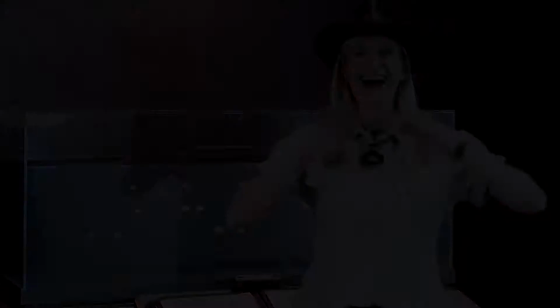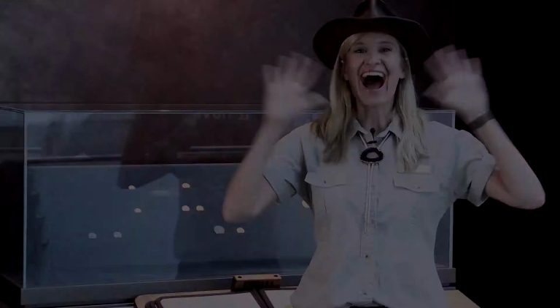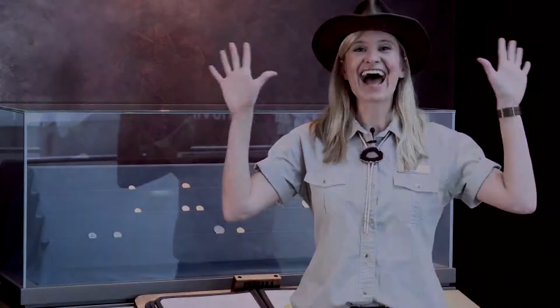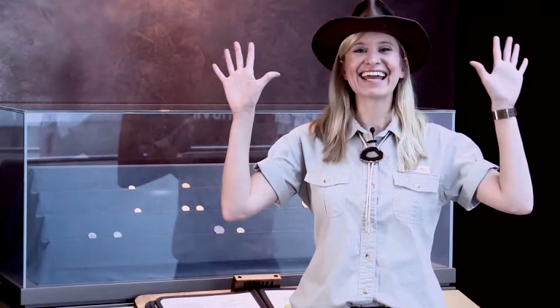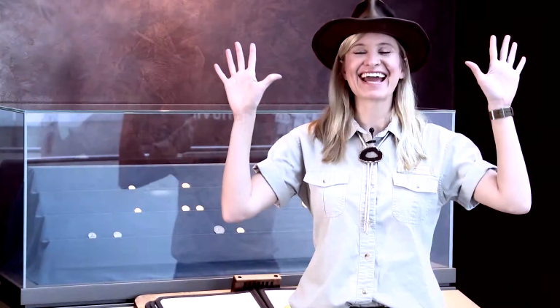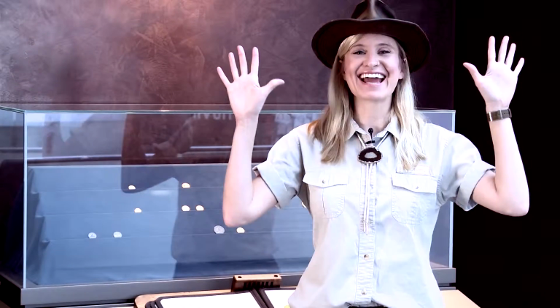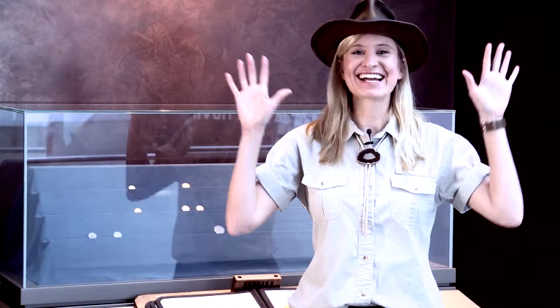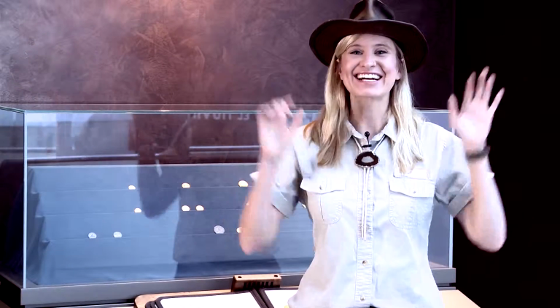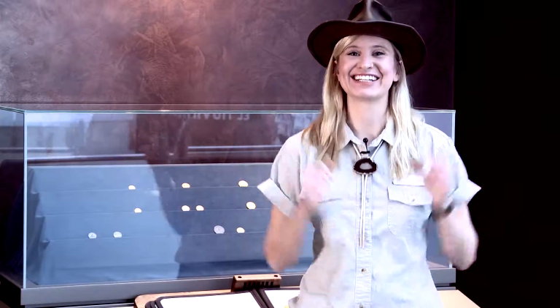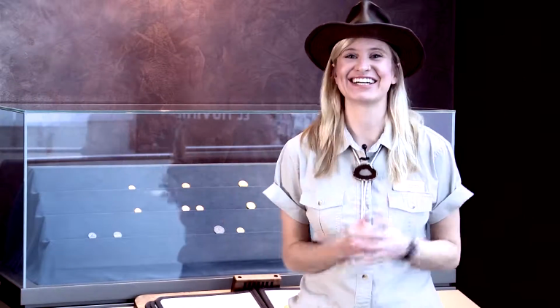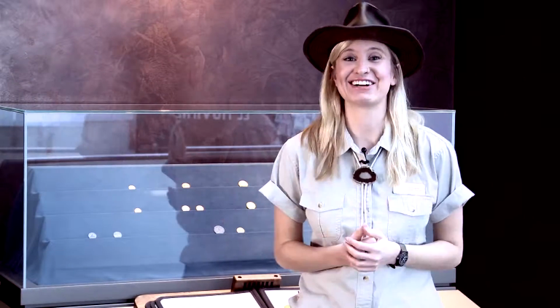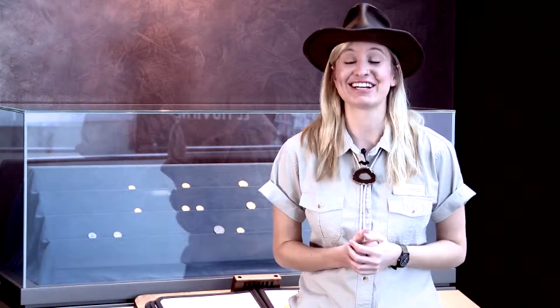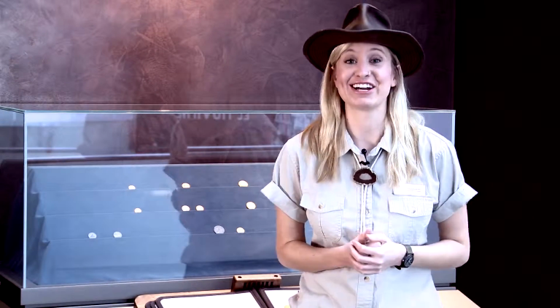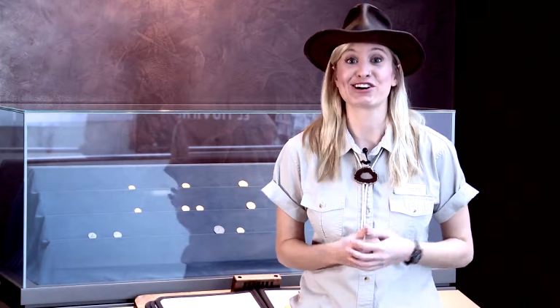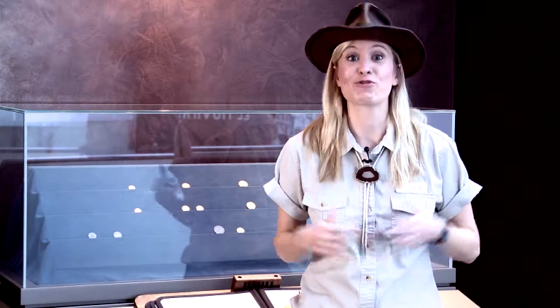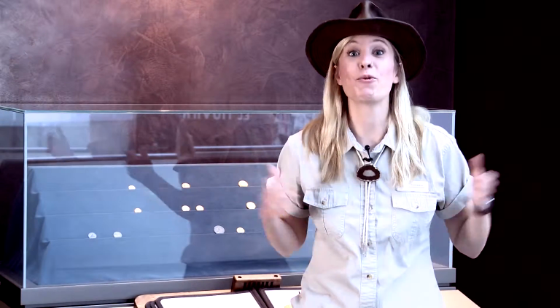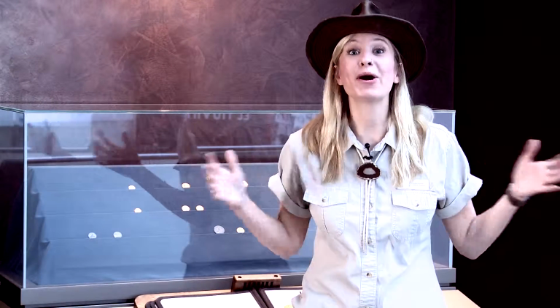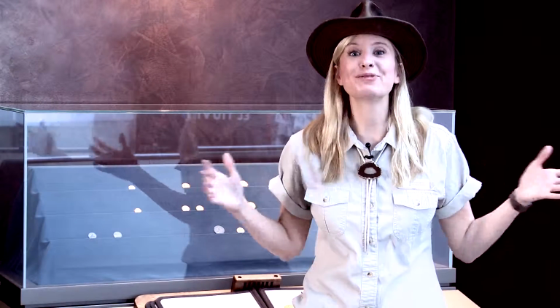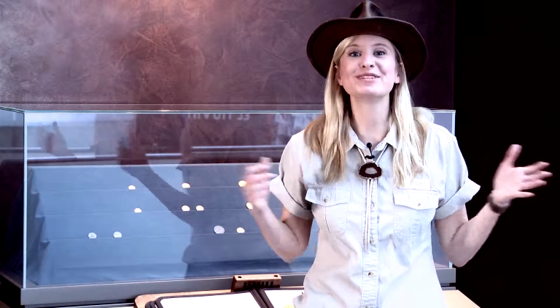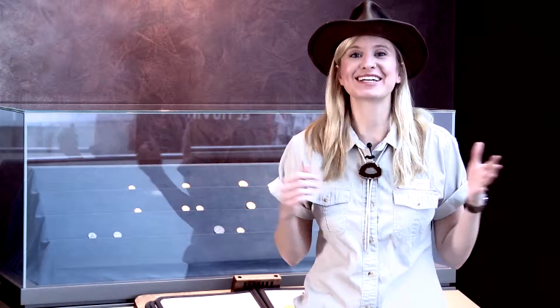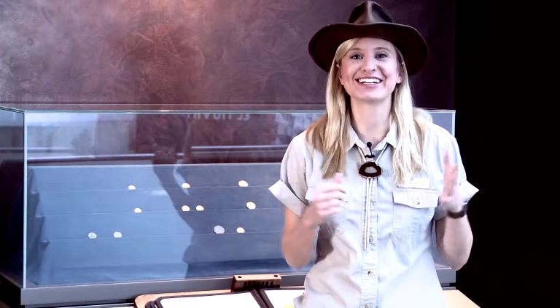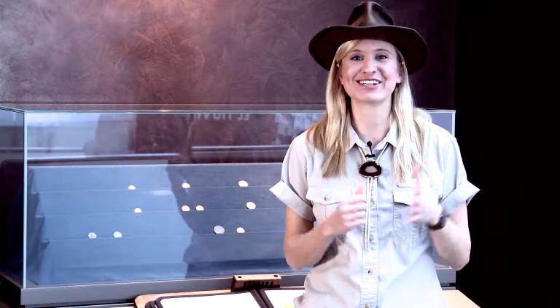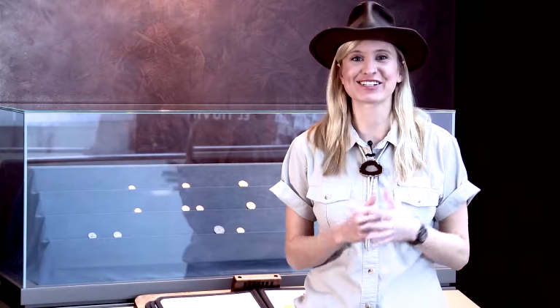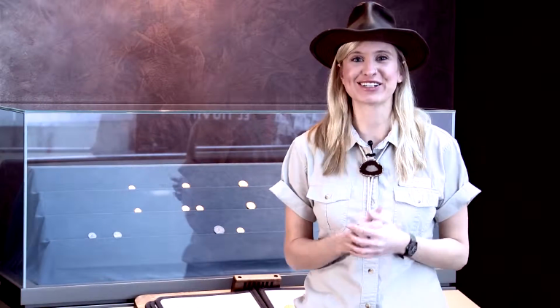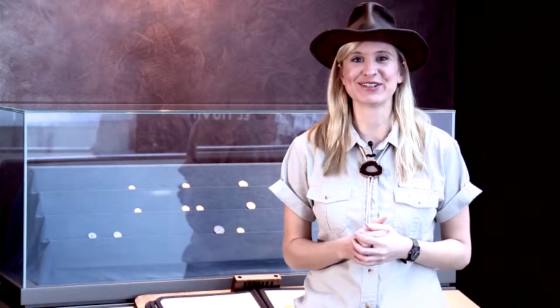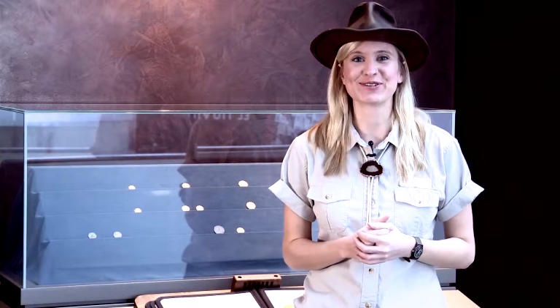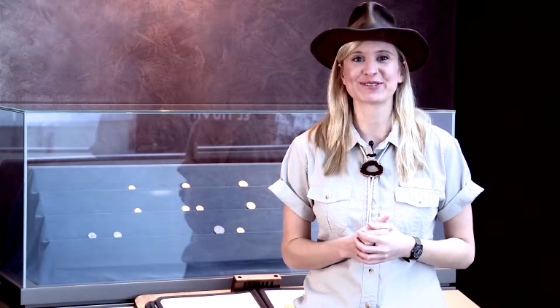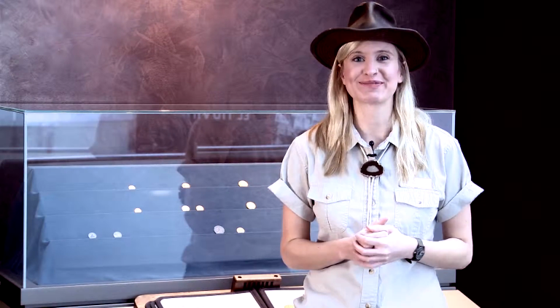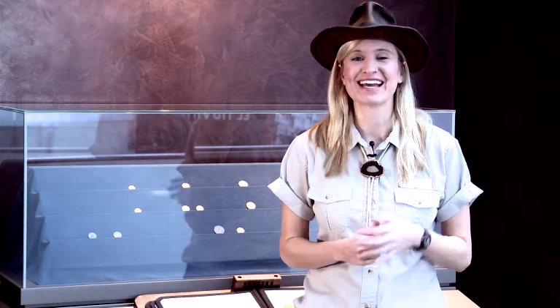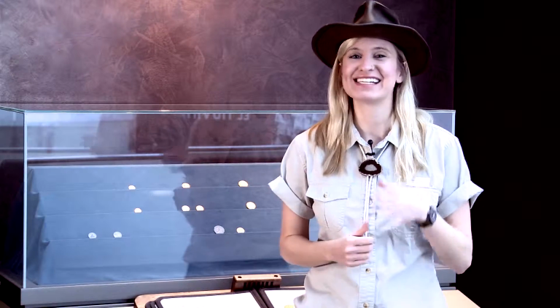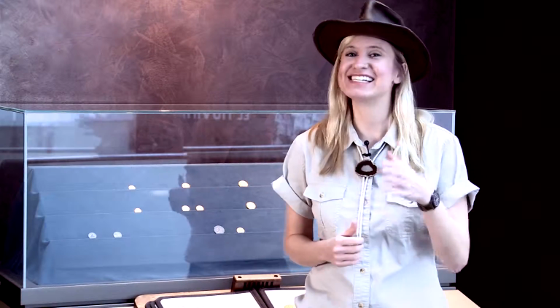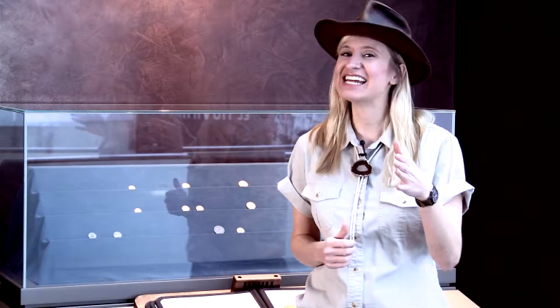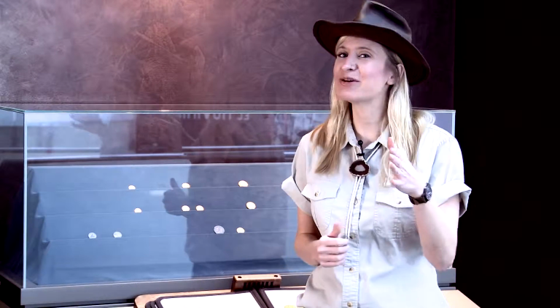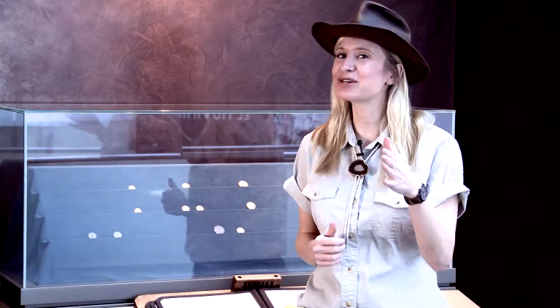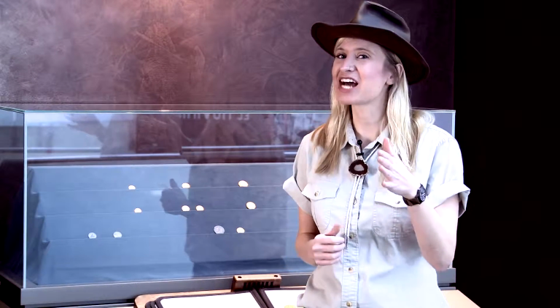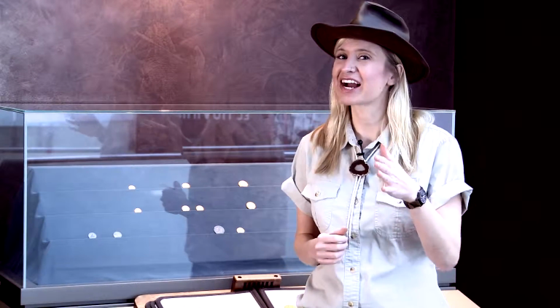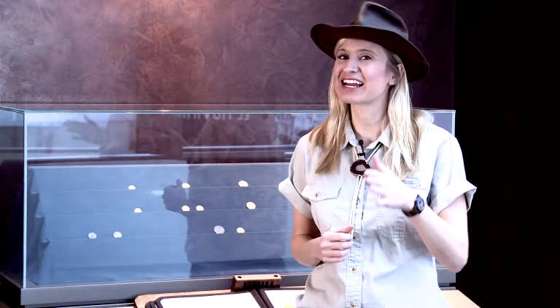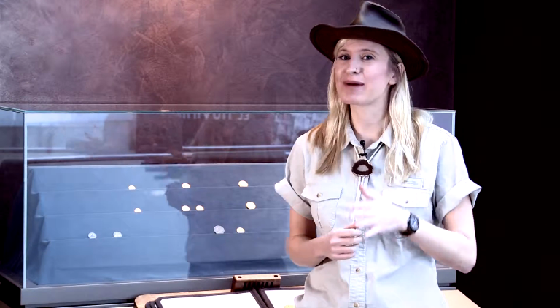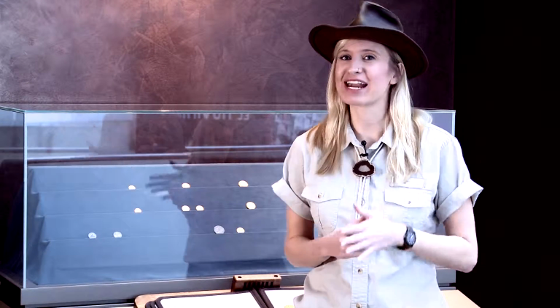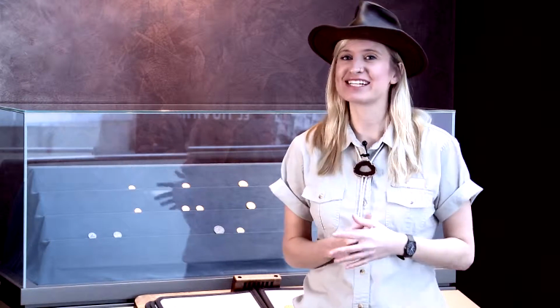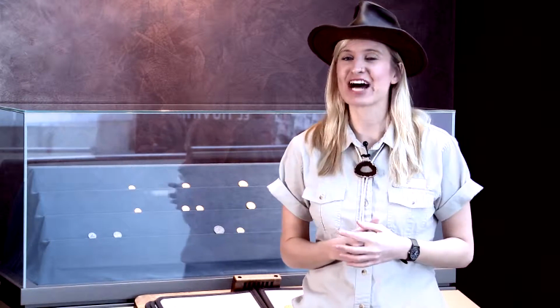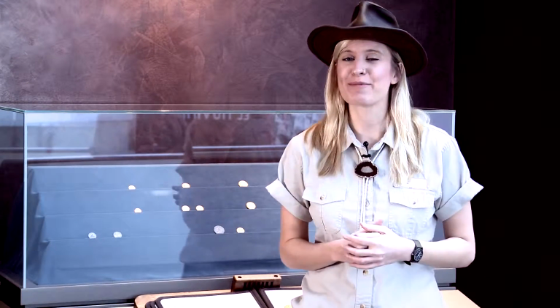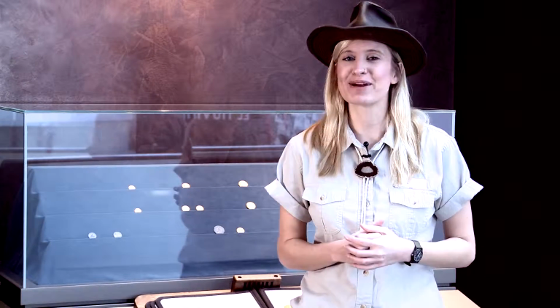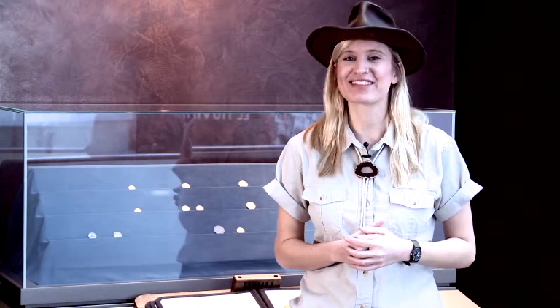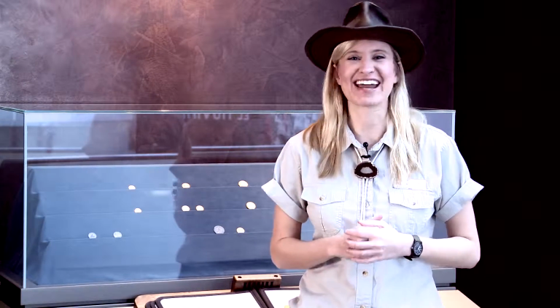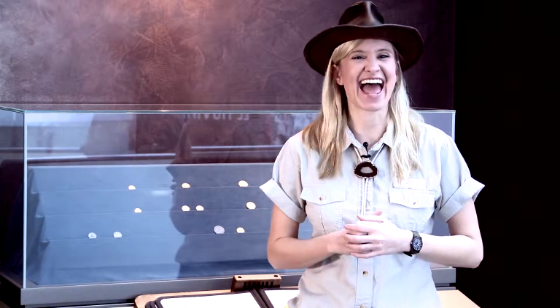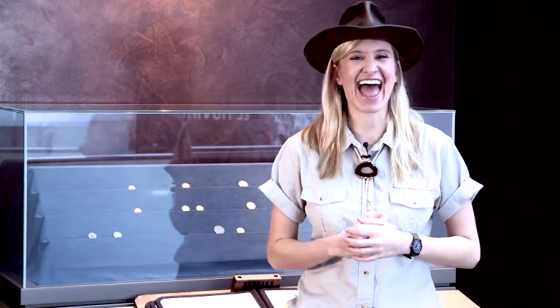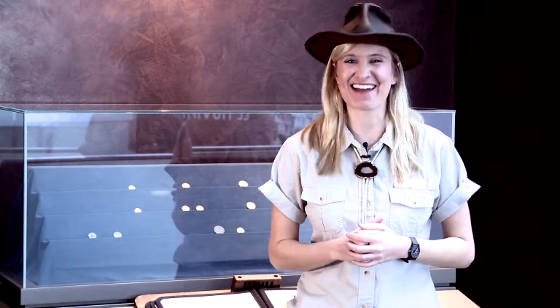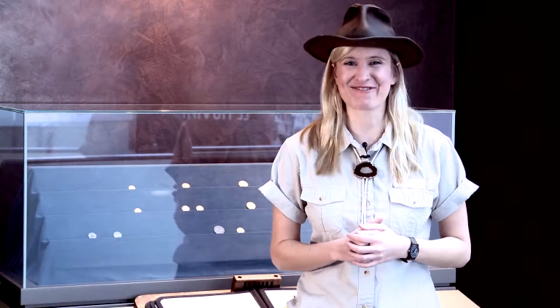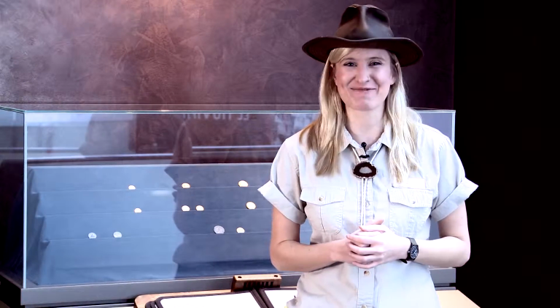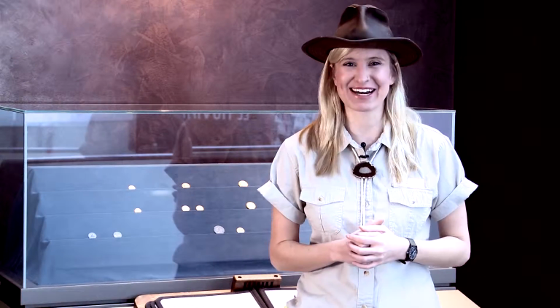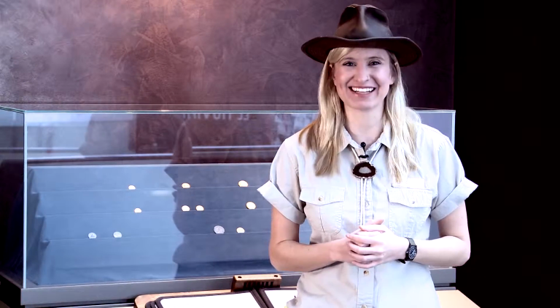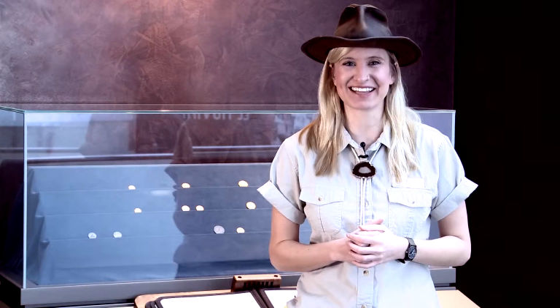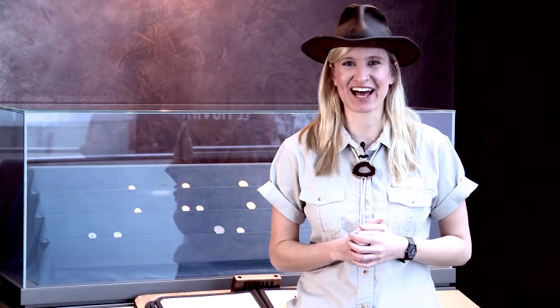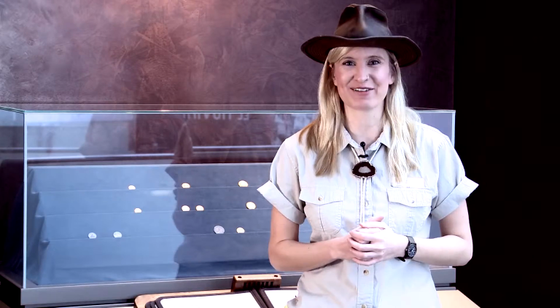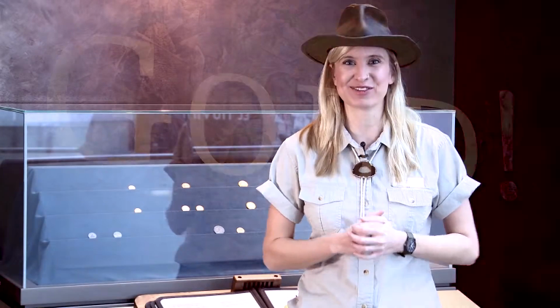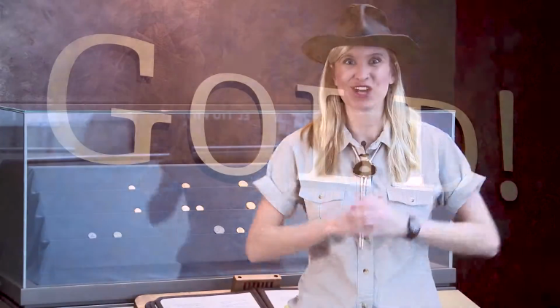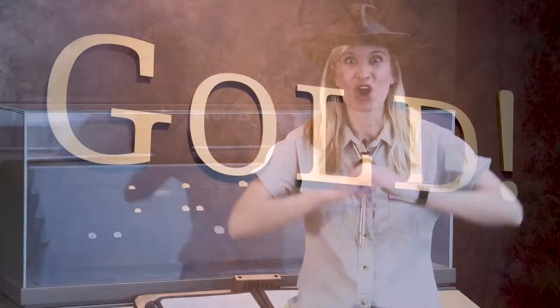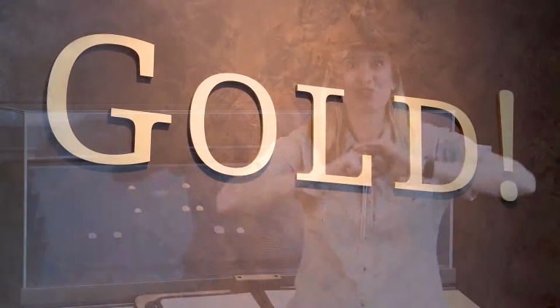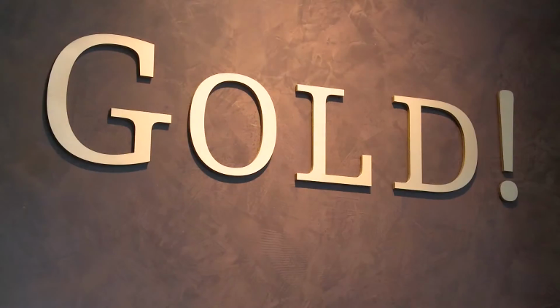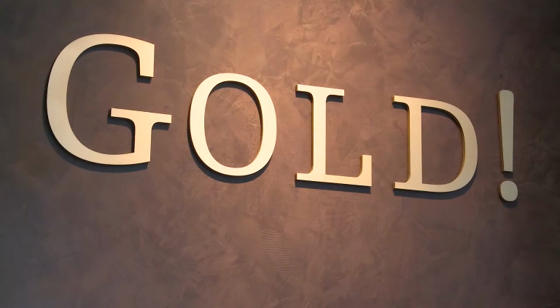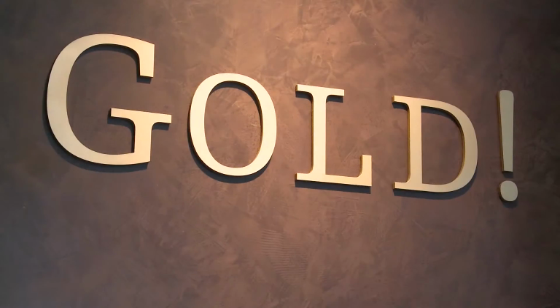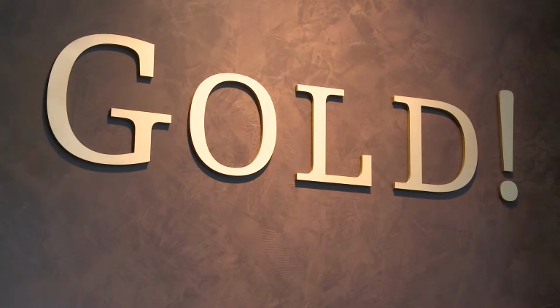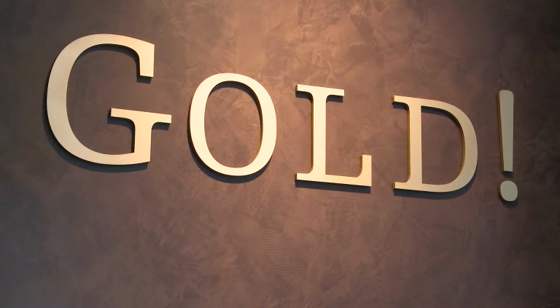Hi gang! Claire here. Welcome to Claire's Clues. Today we're talking about a topic that everybody loves: gold.